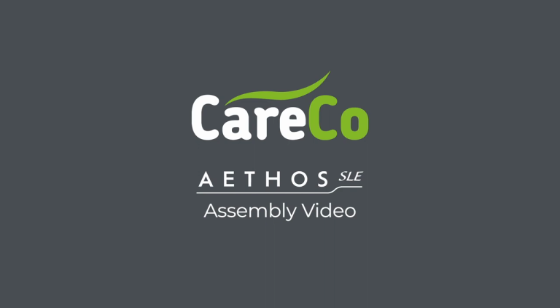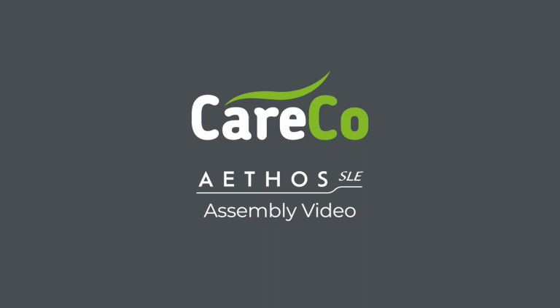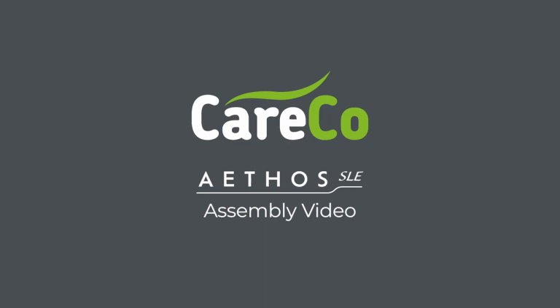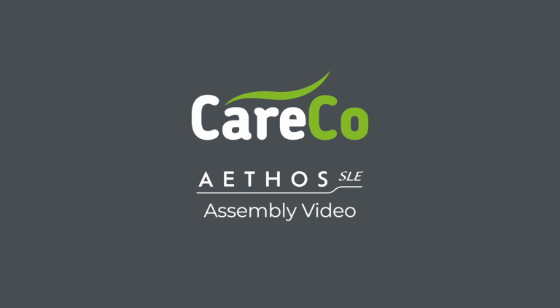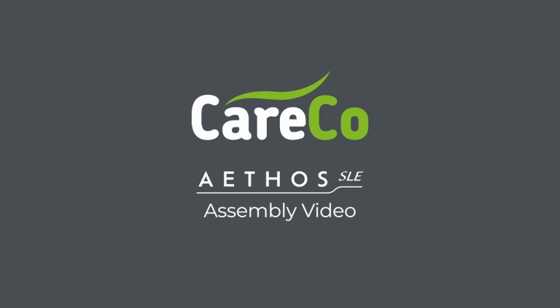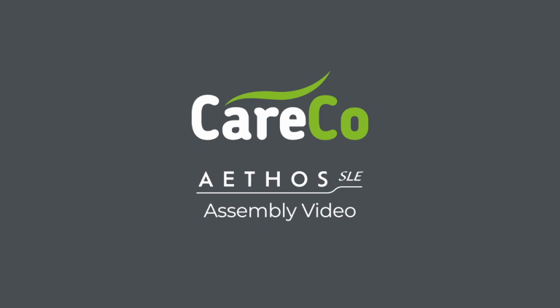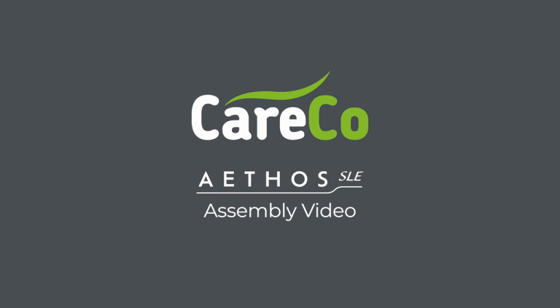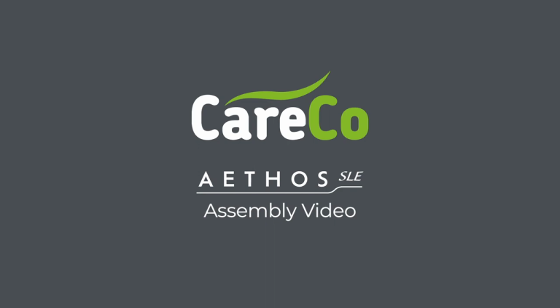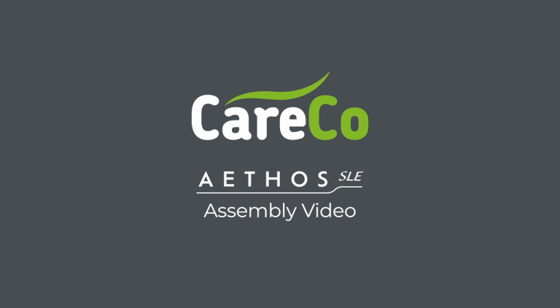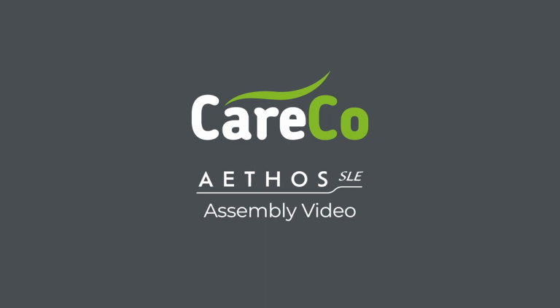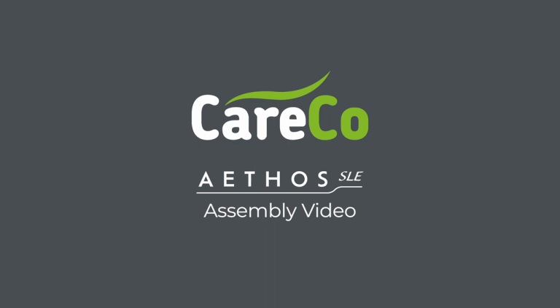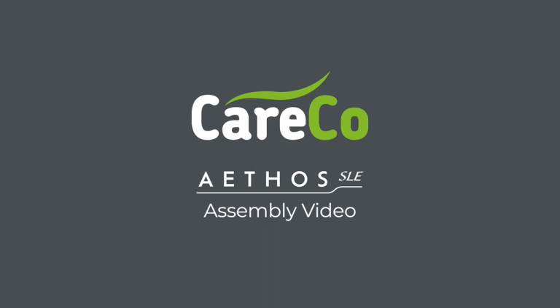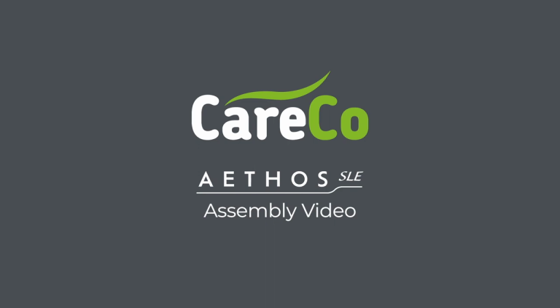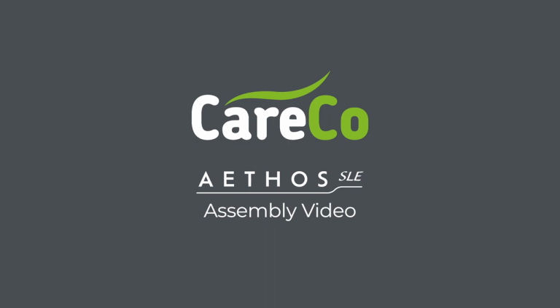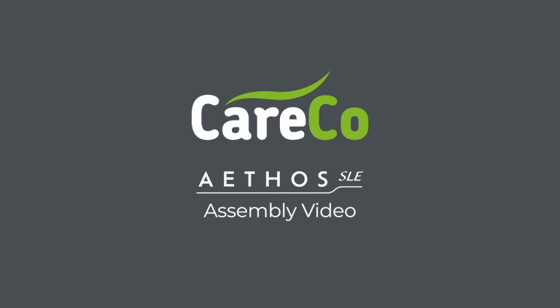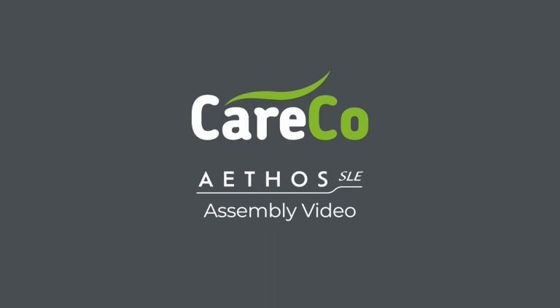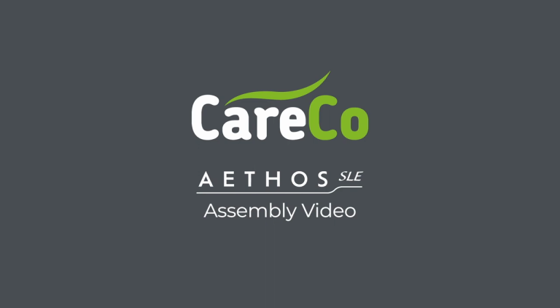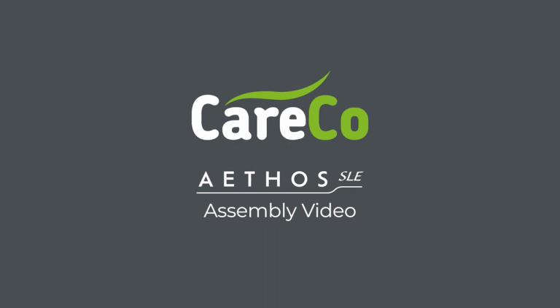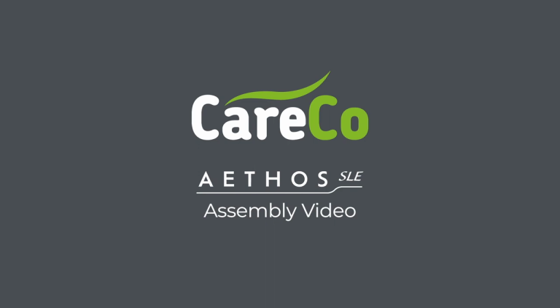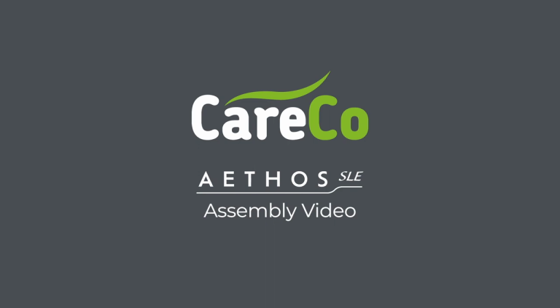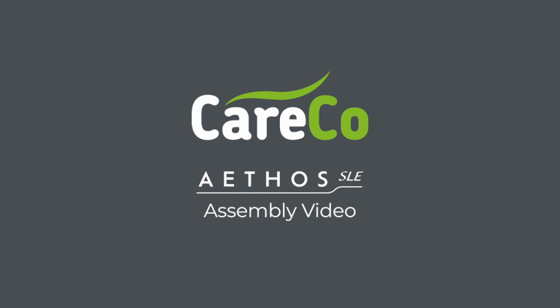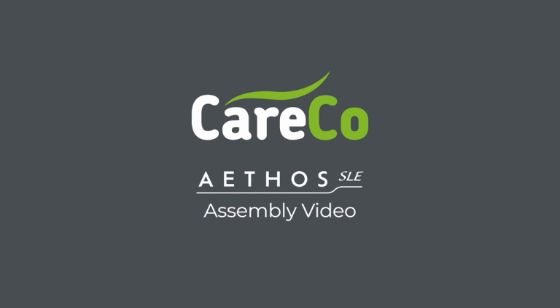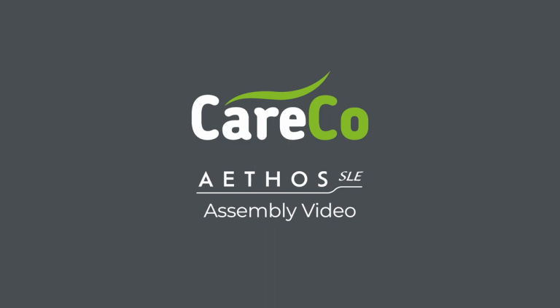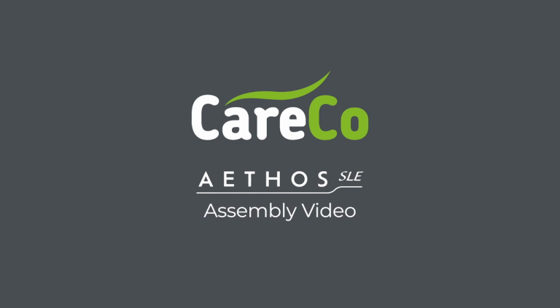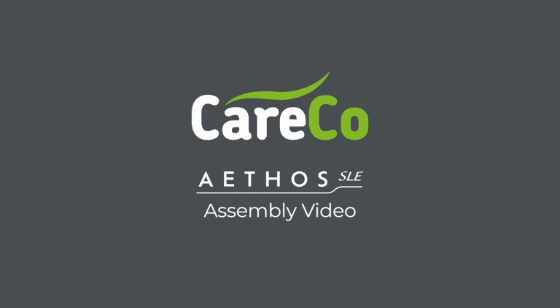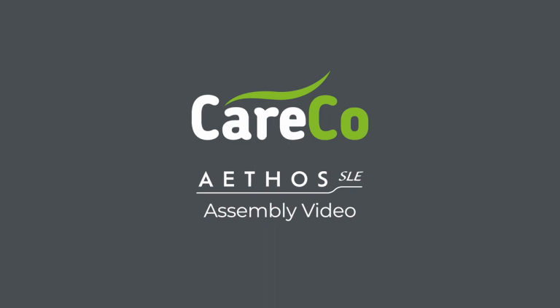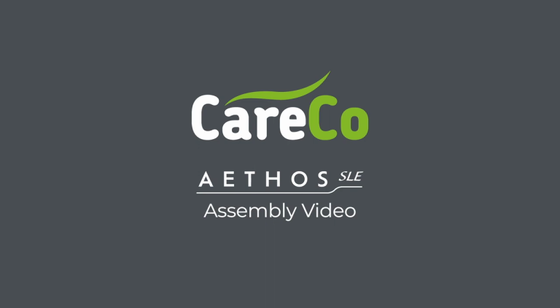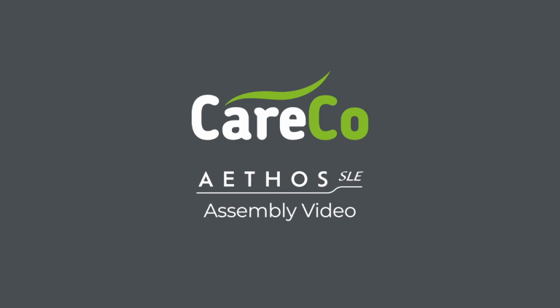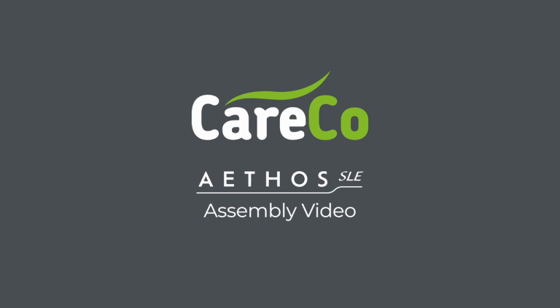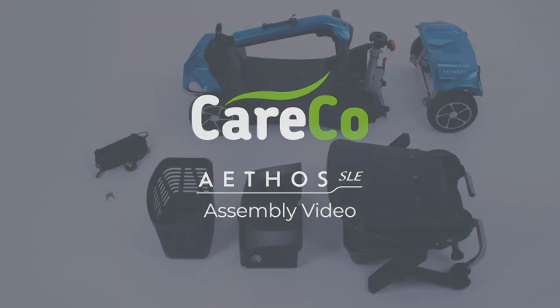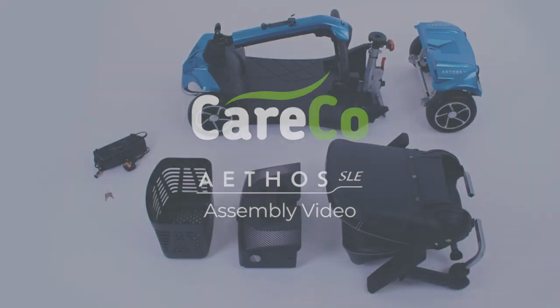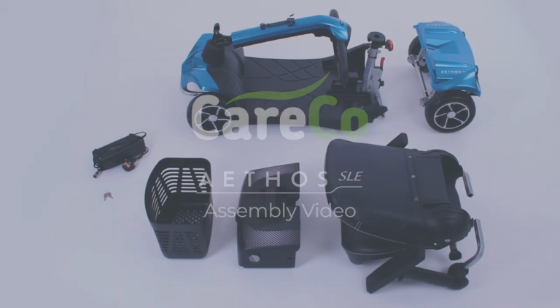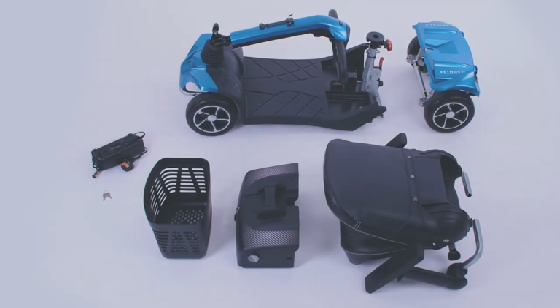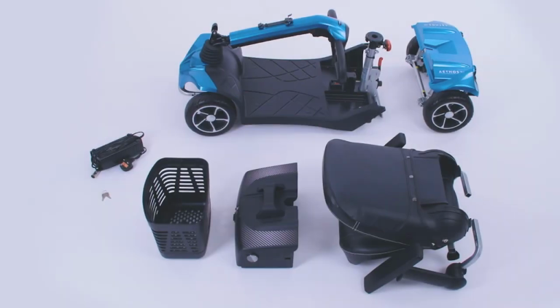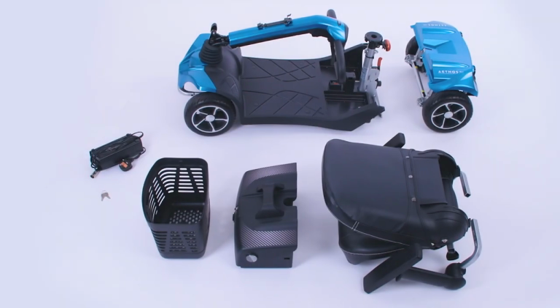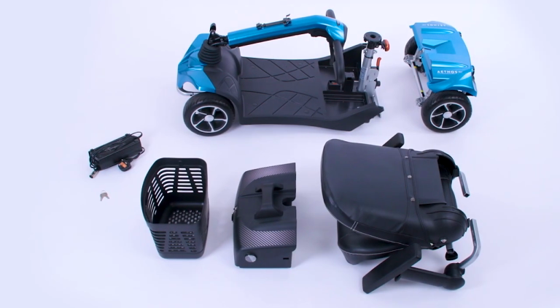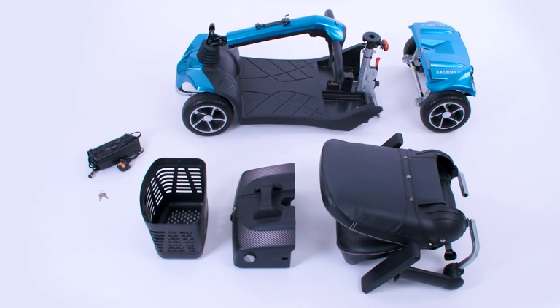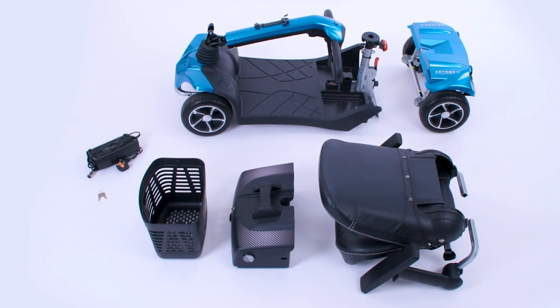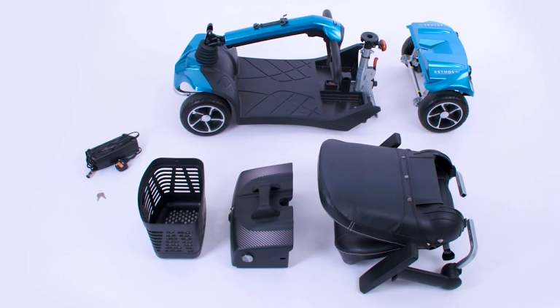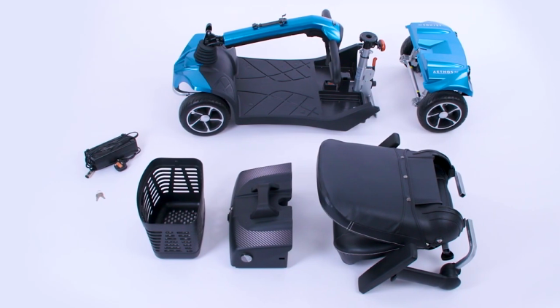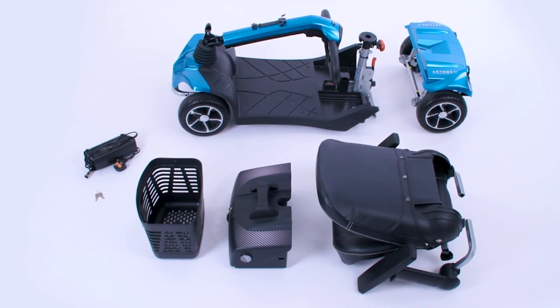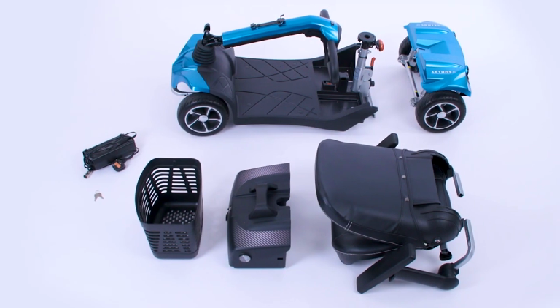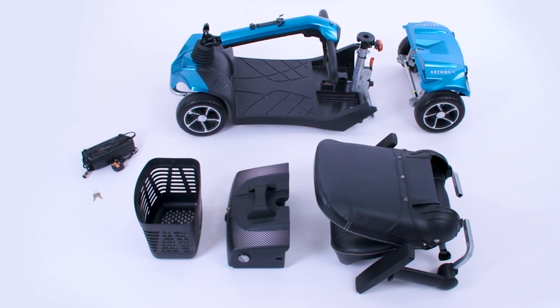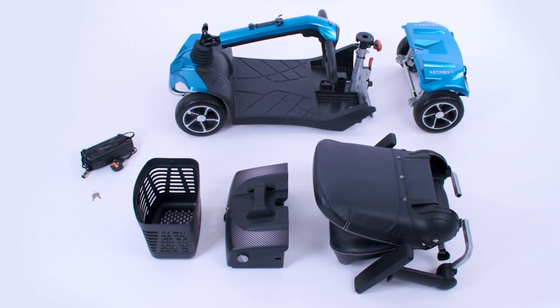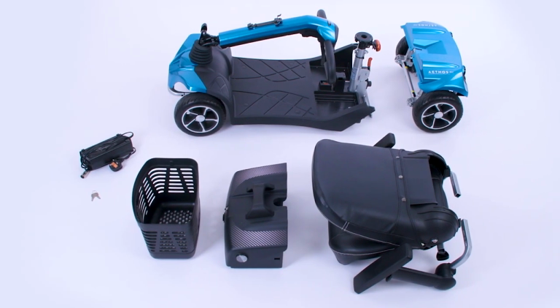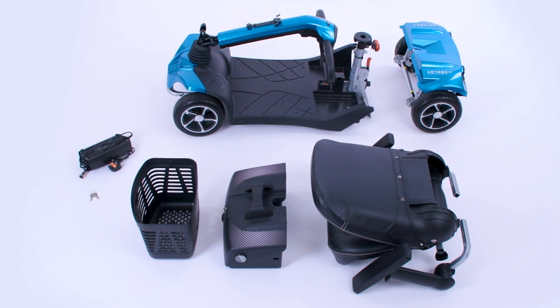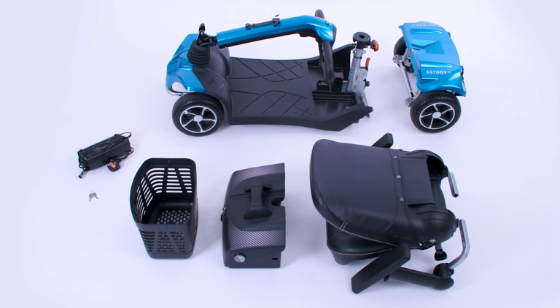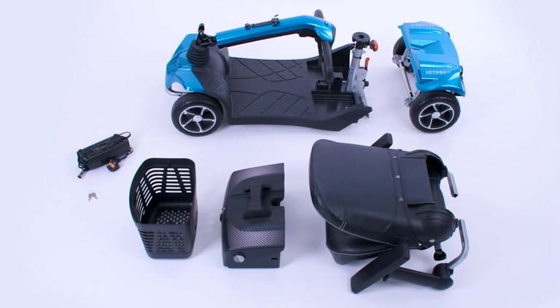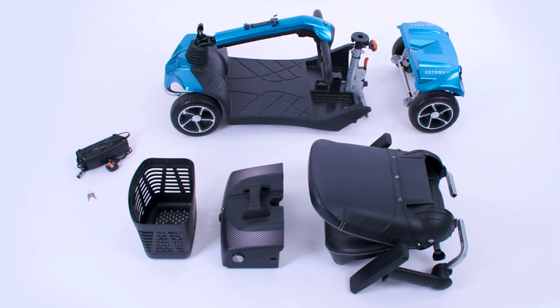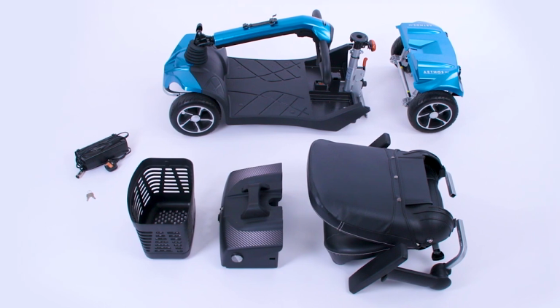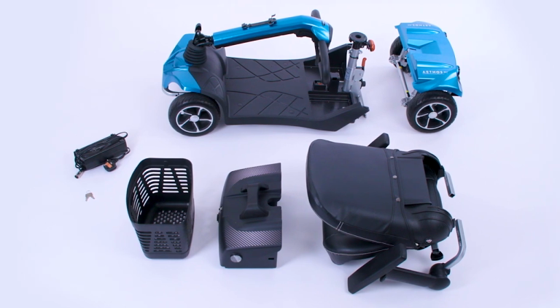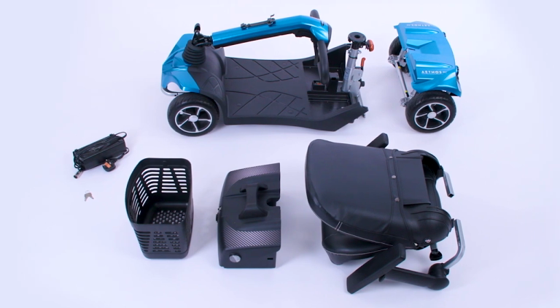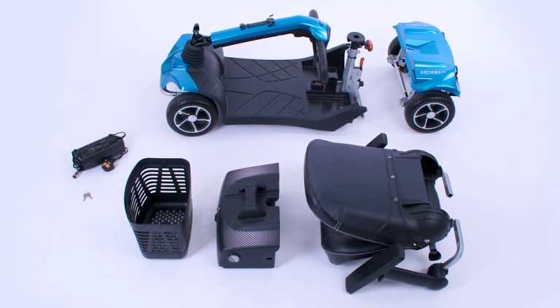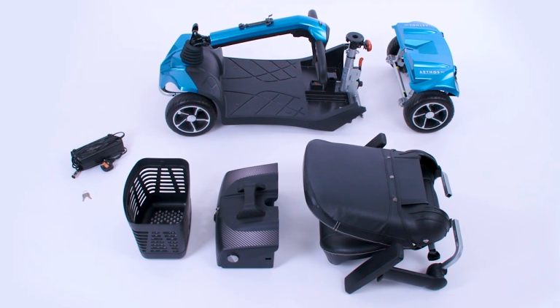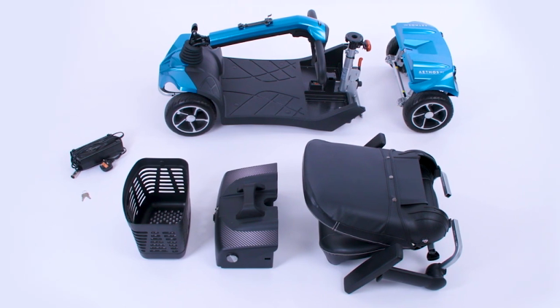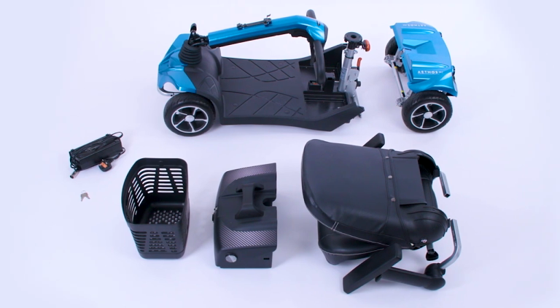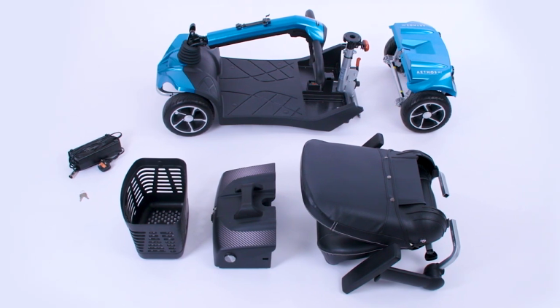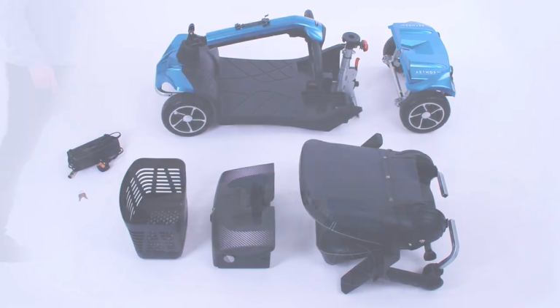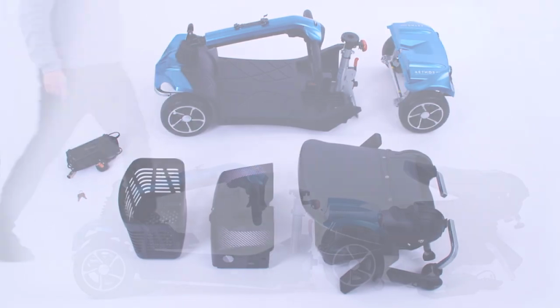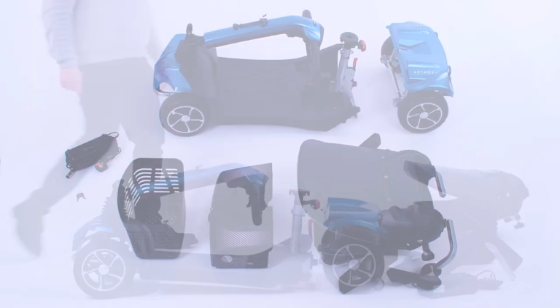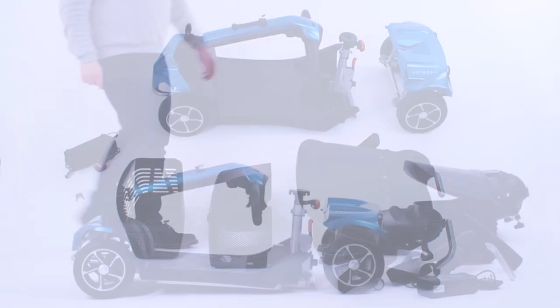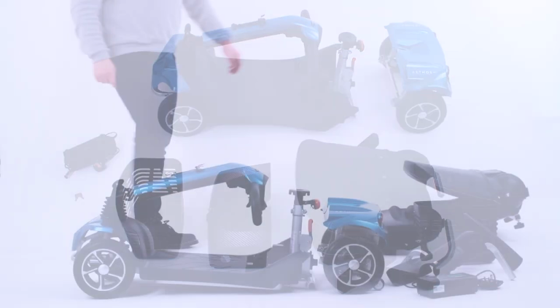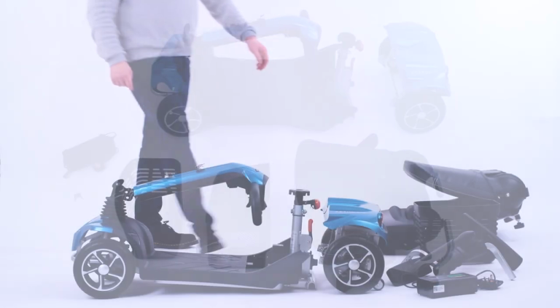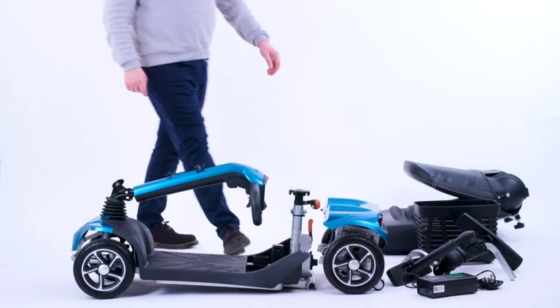Careco Athos SLE assembly video. Start with all the items laid out in front of you.